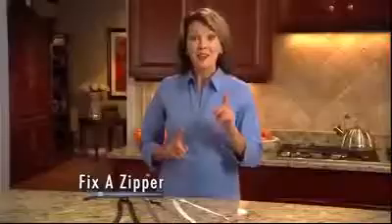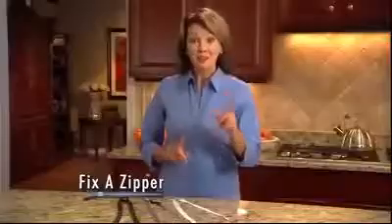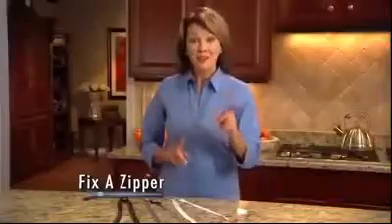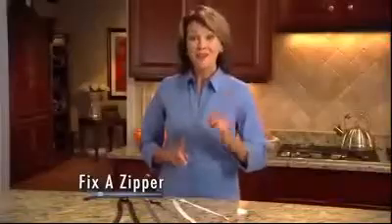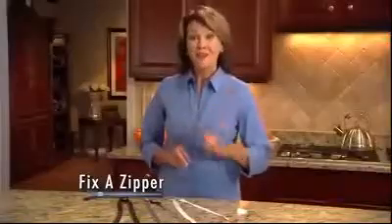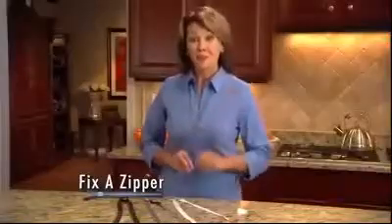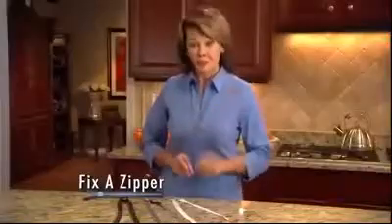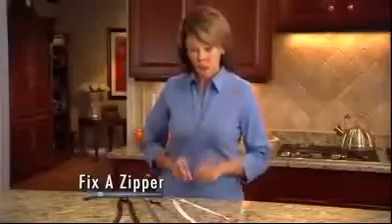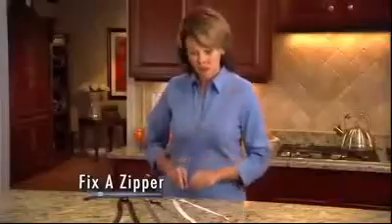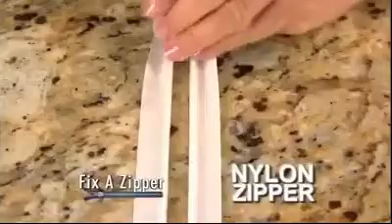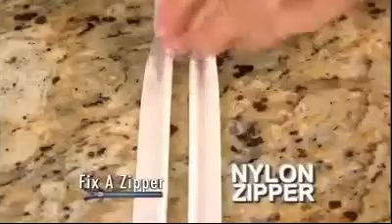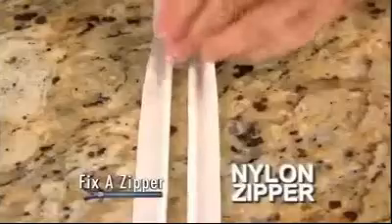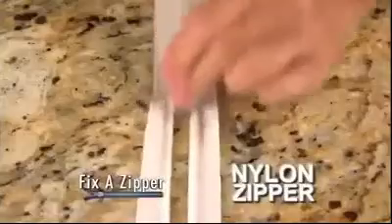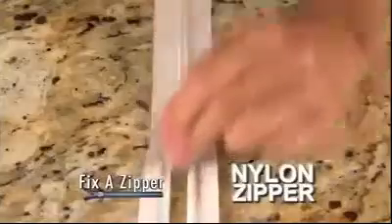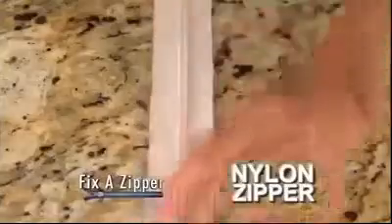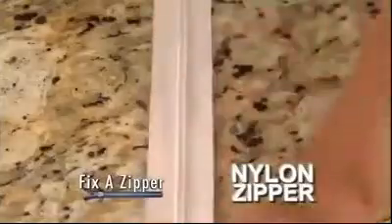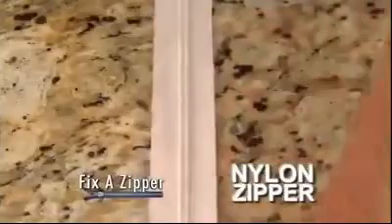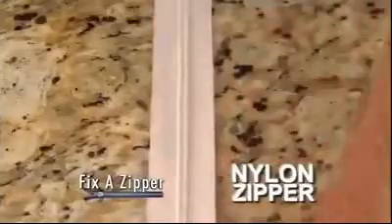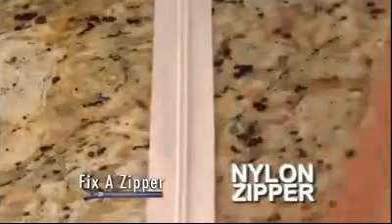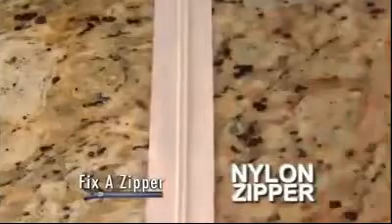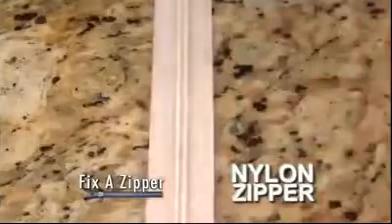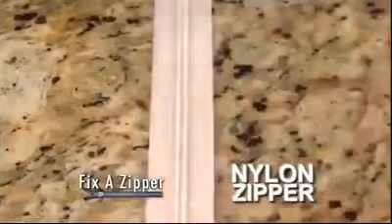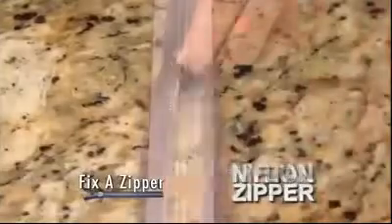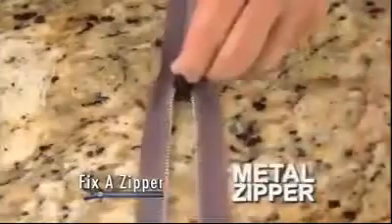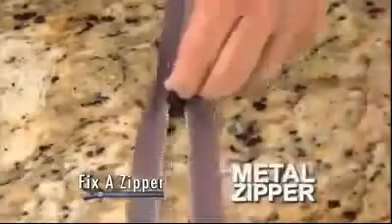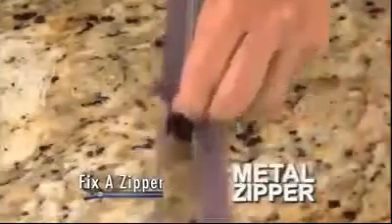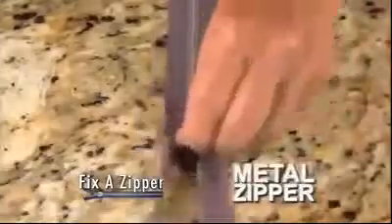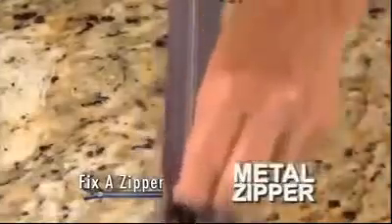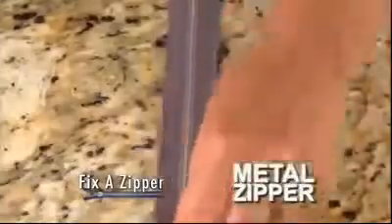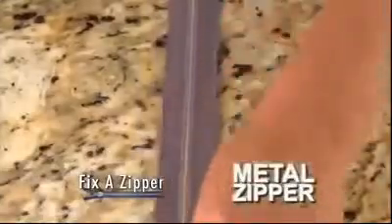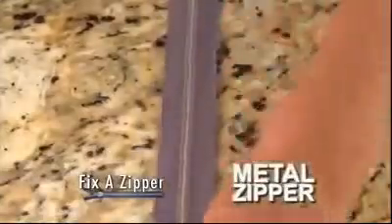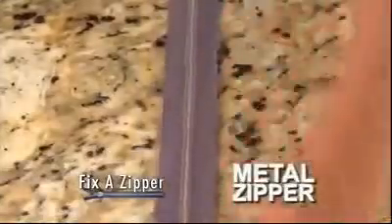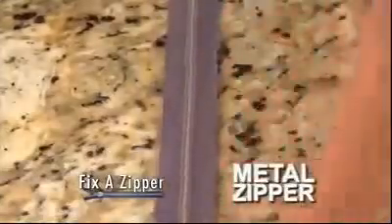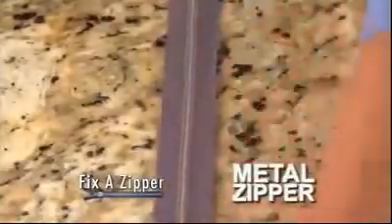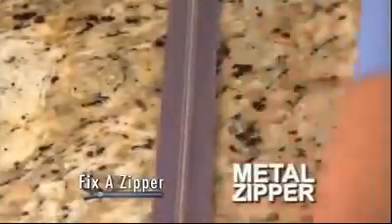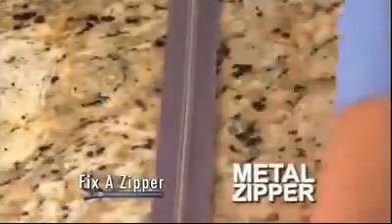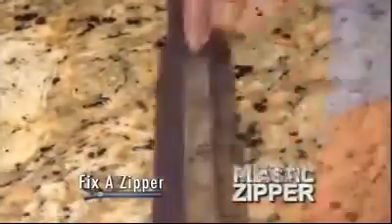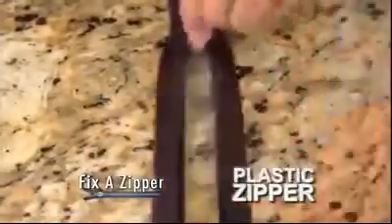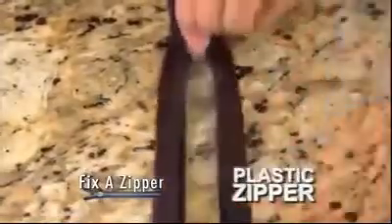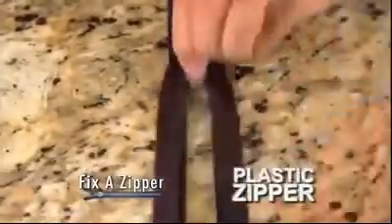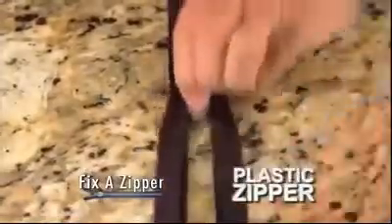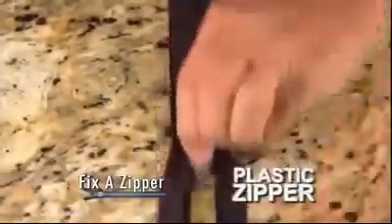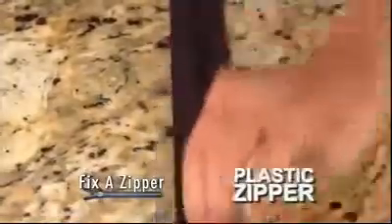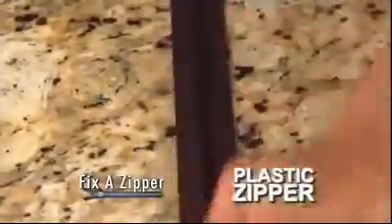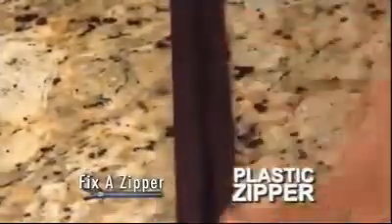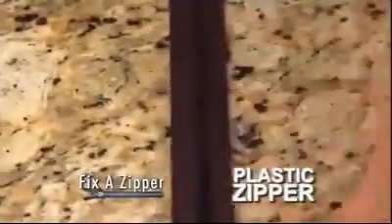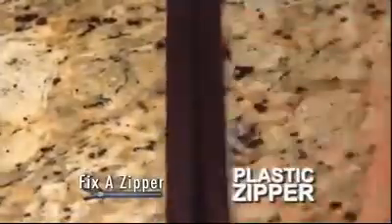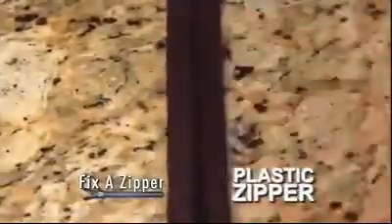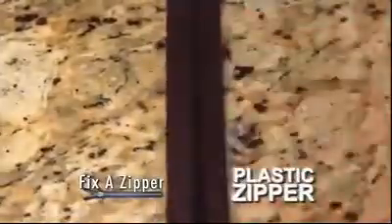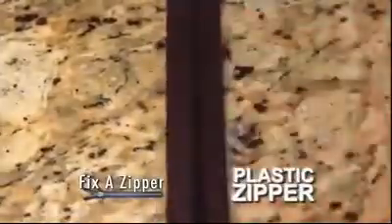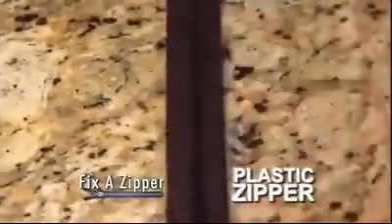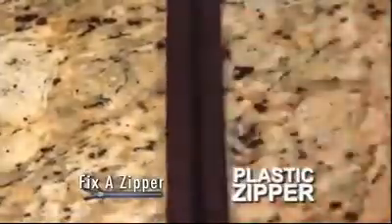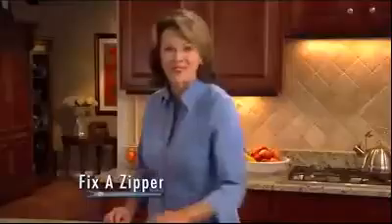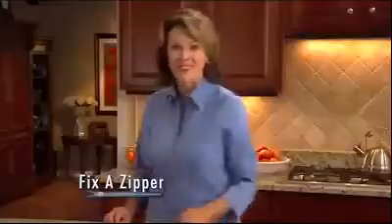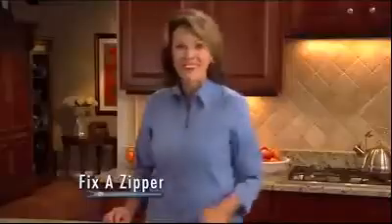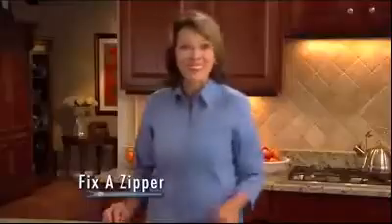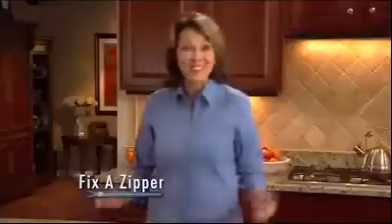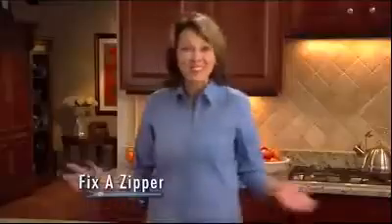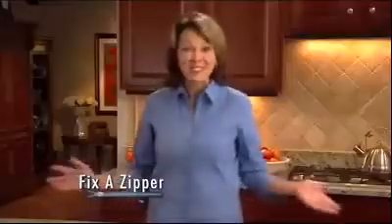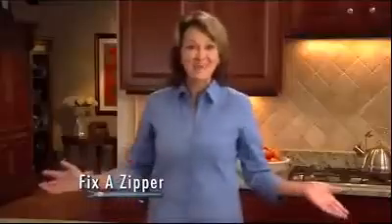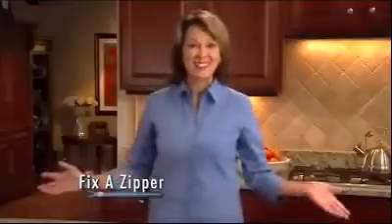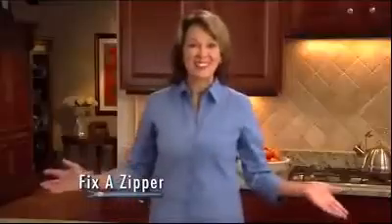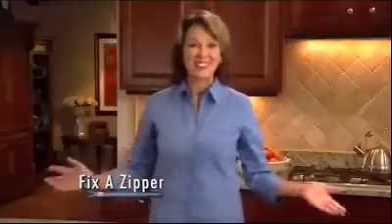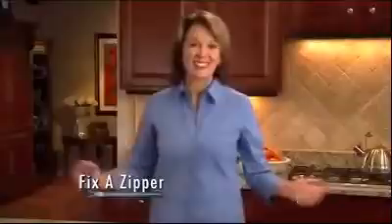Fix-A-Zipper works on the small nylon zipper, this medium-sized metal zipper, and even this large plastic zipper. It couldn't be easier.